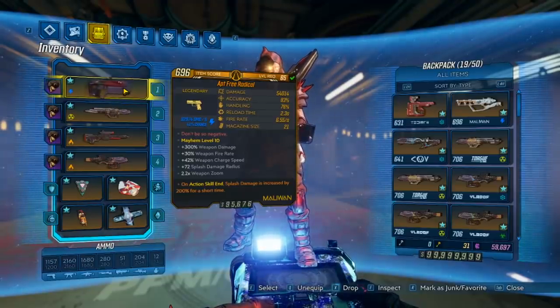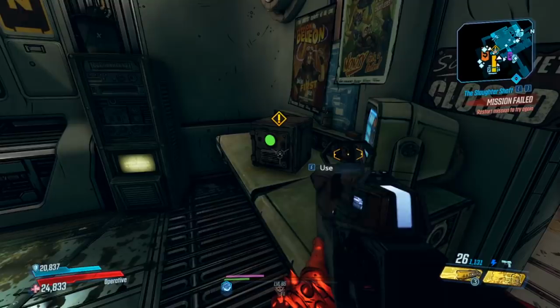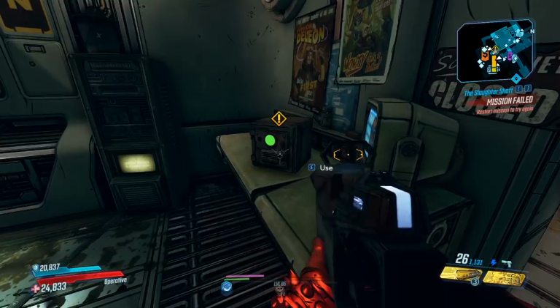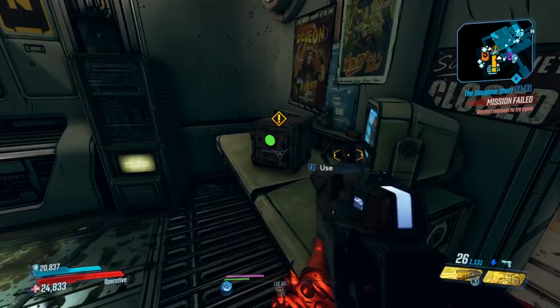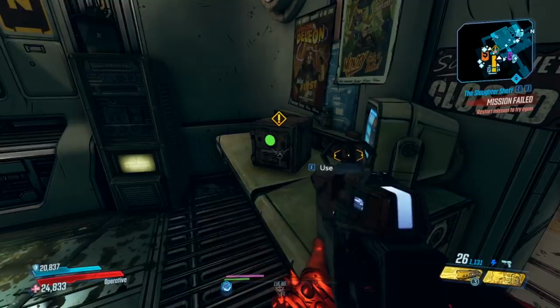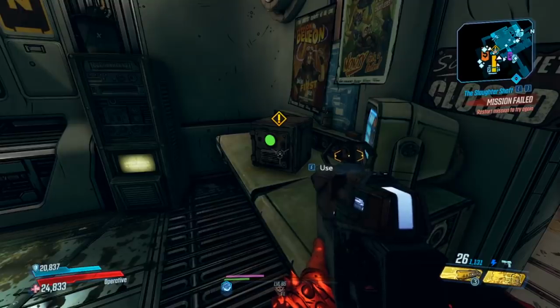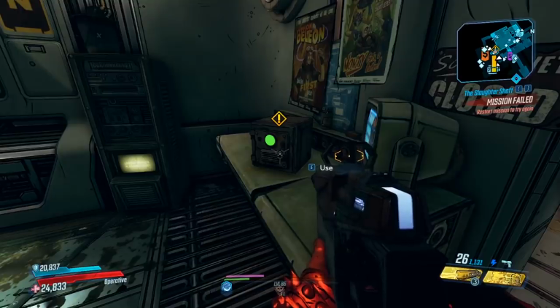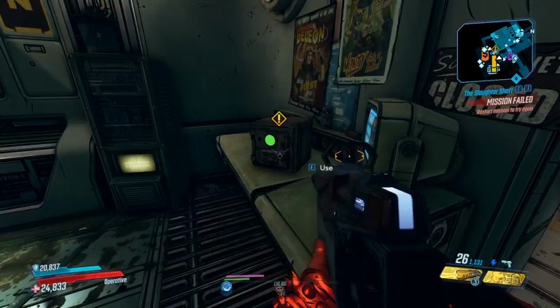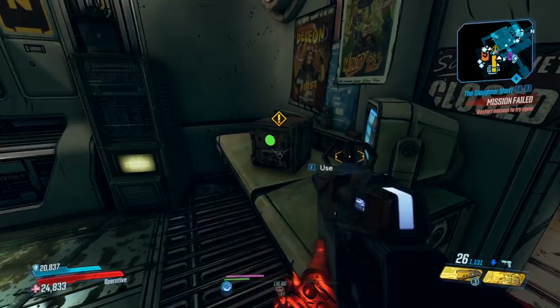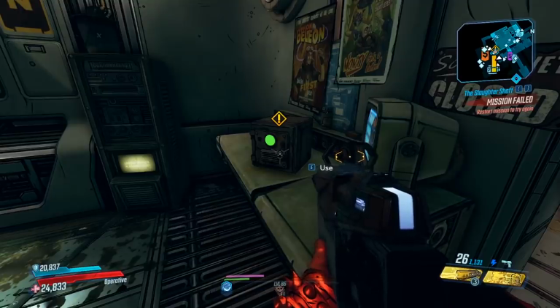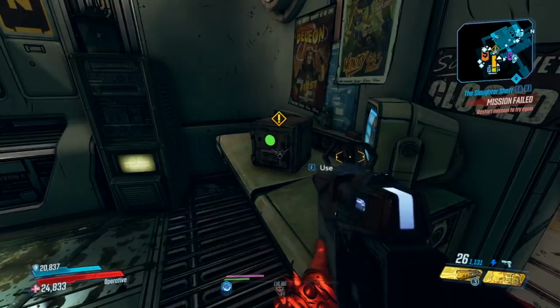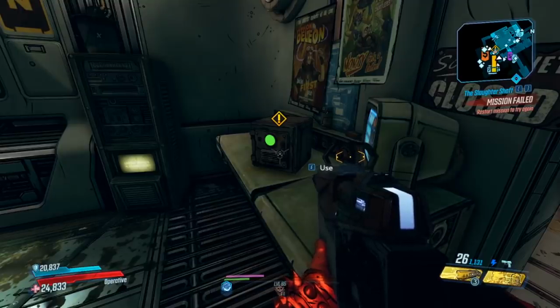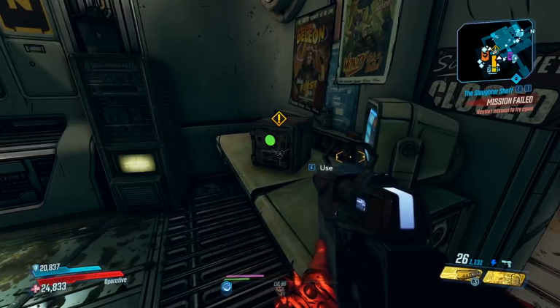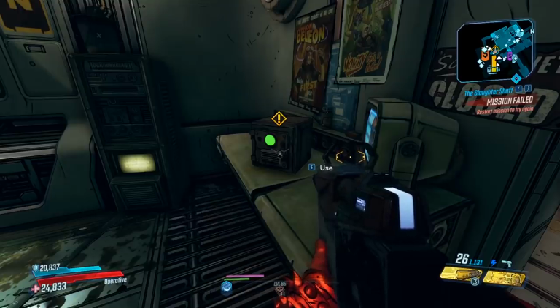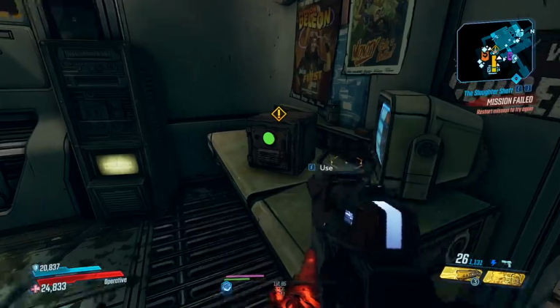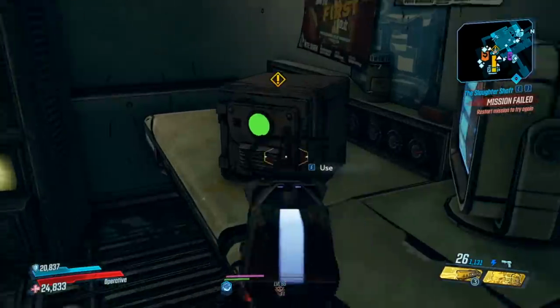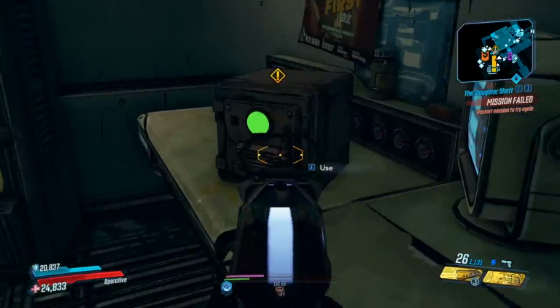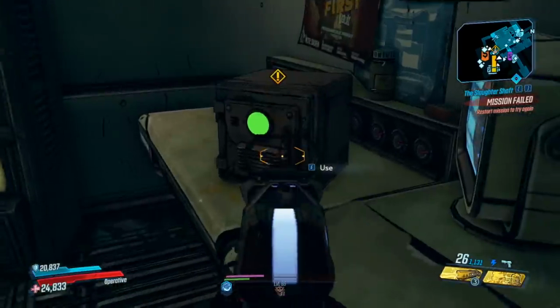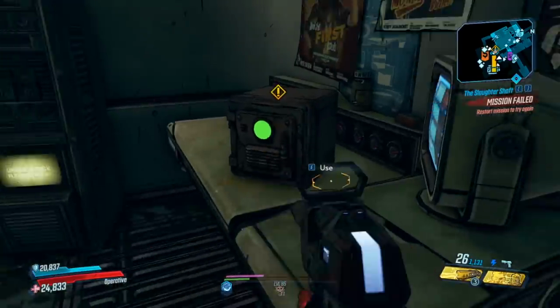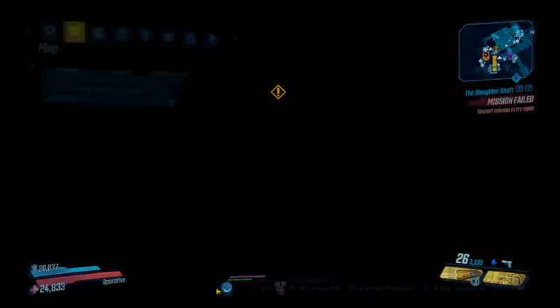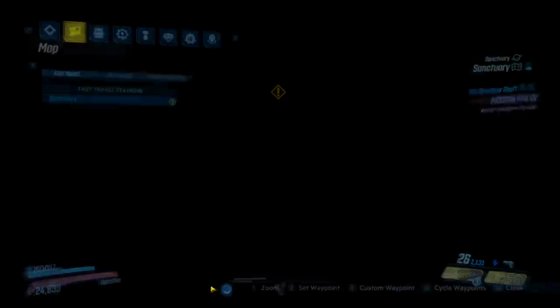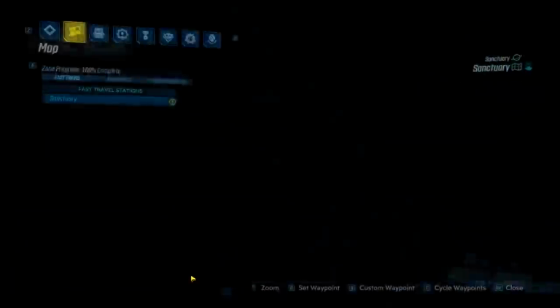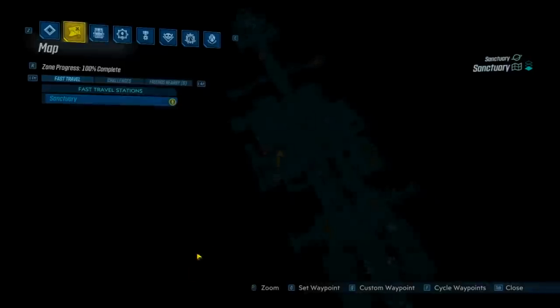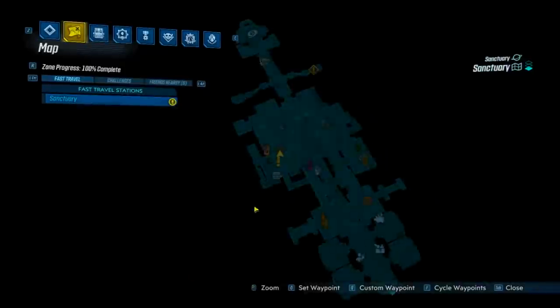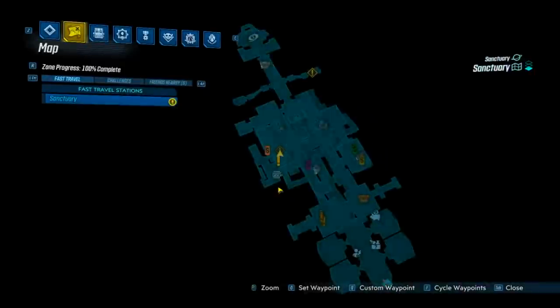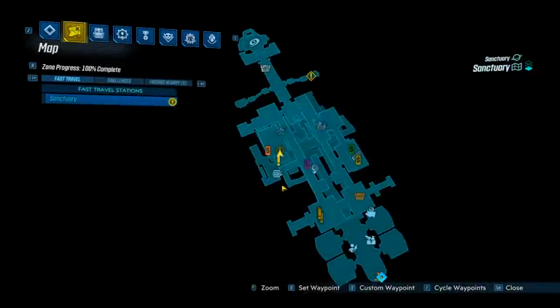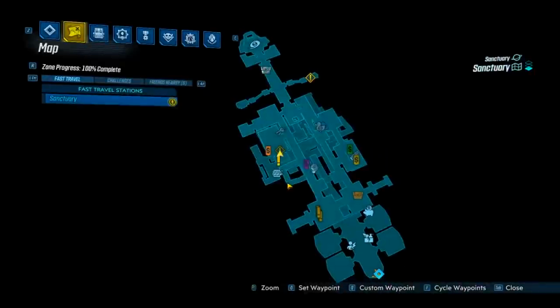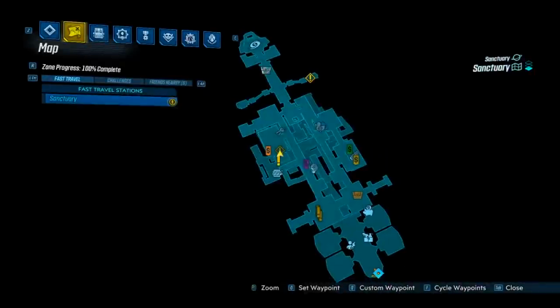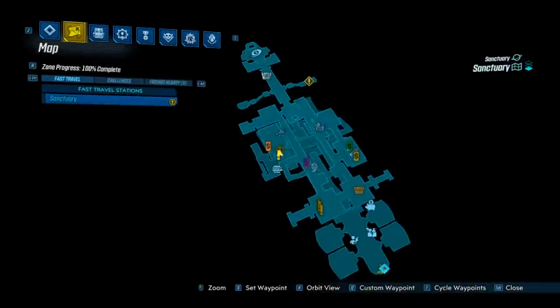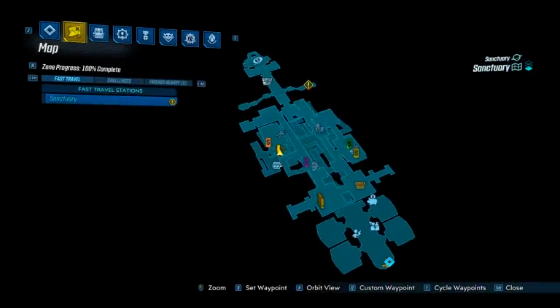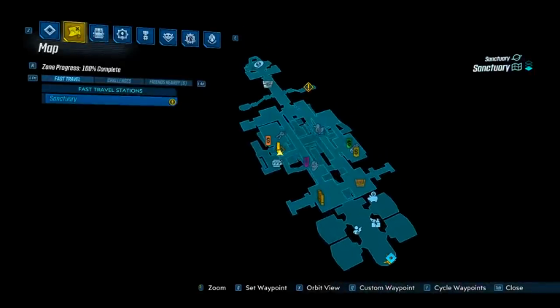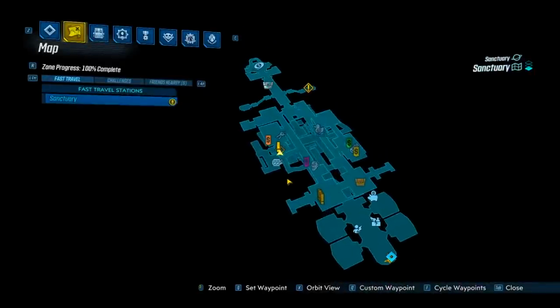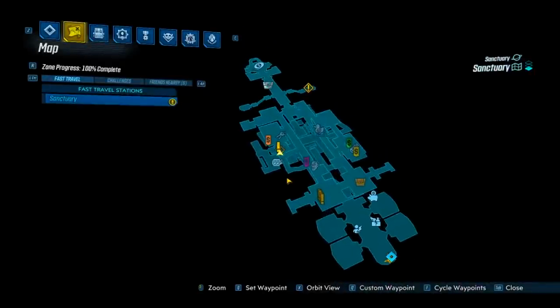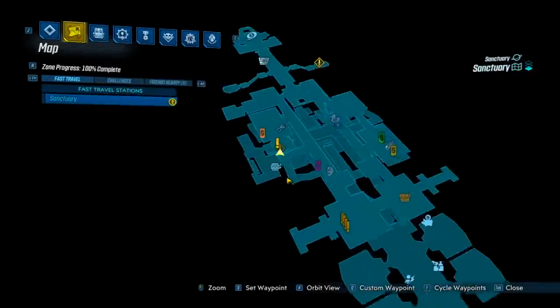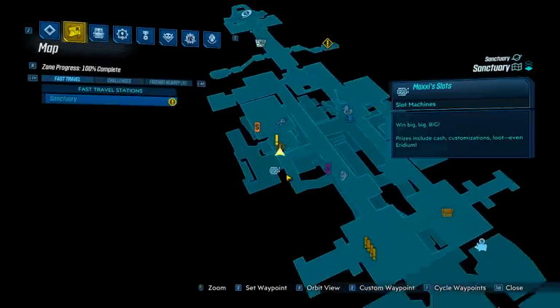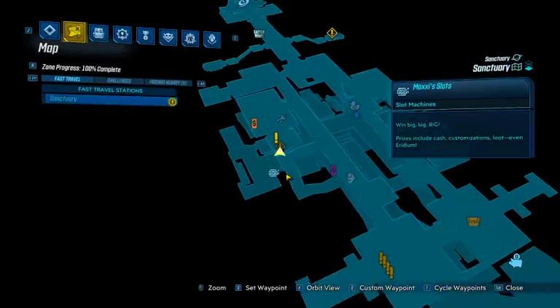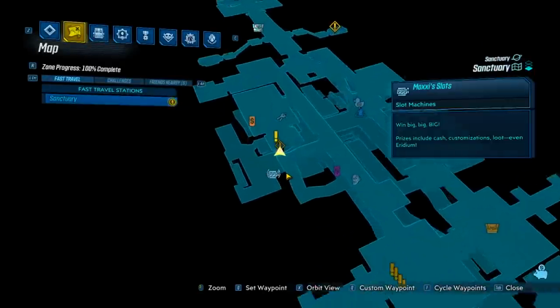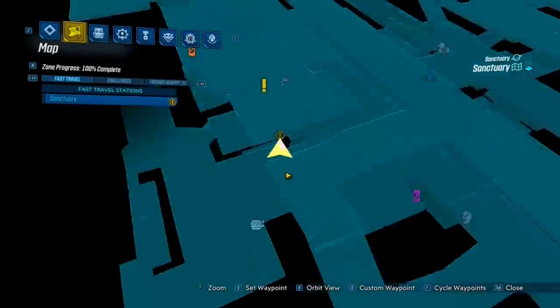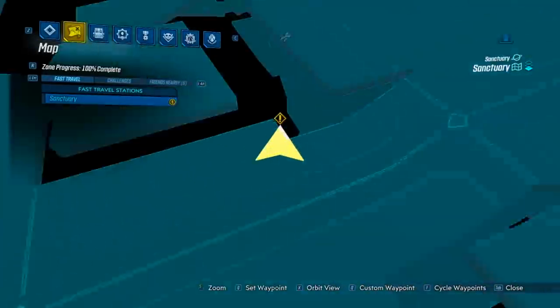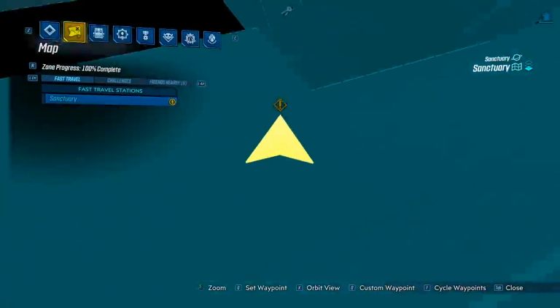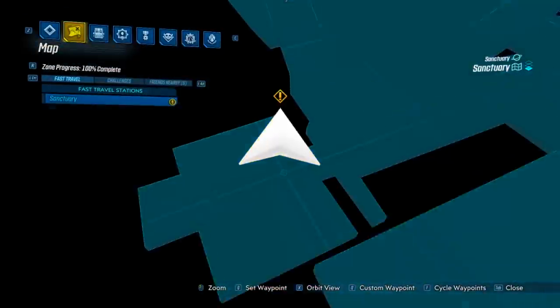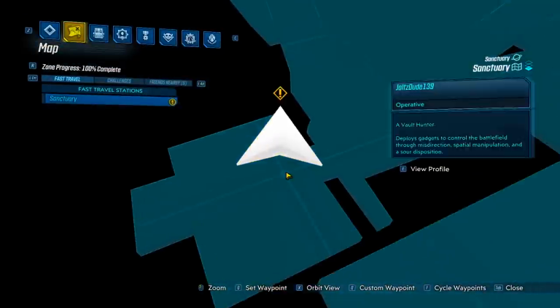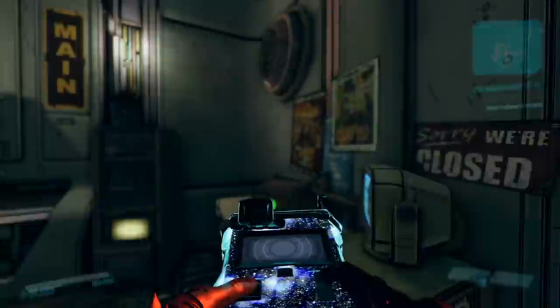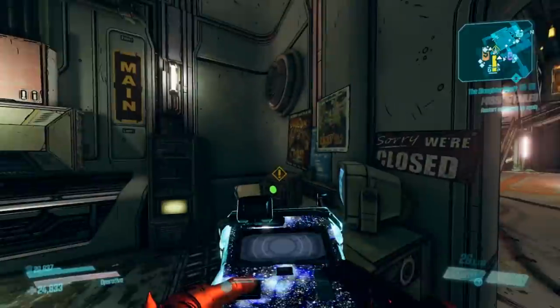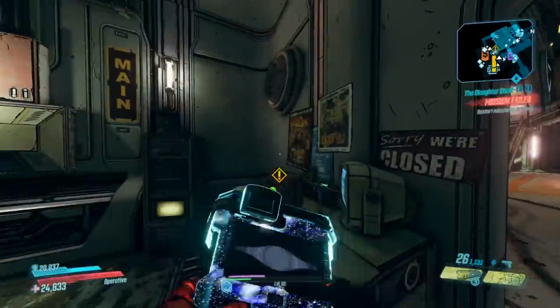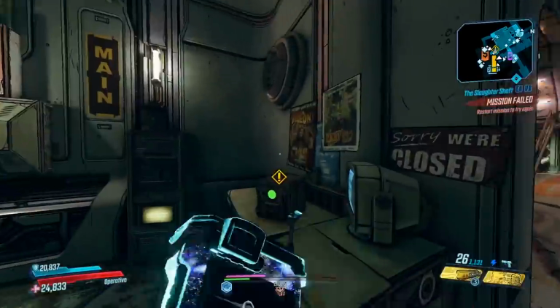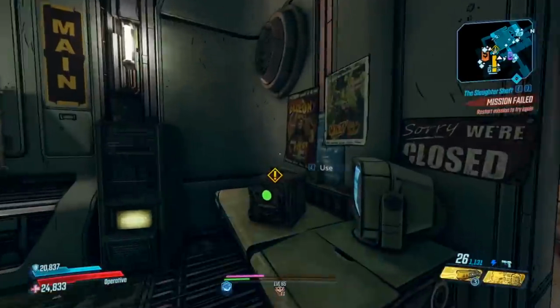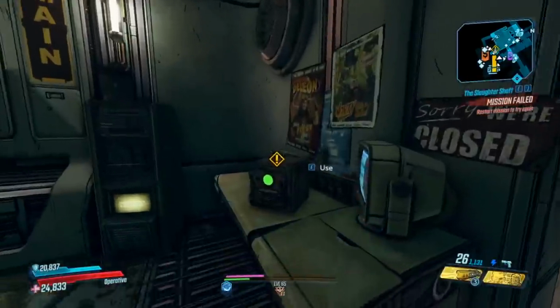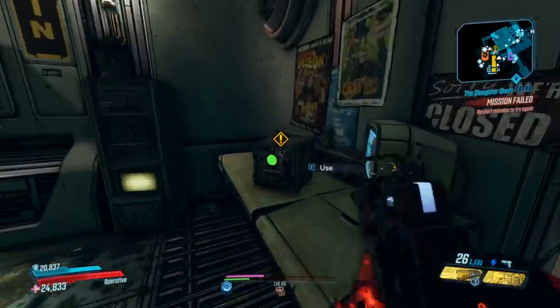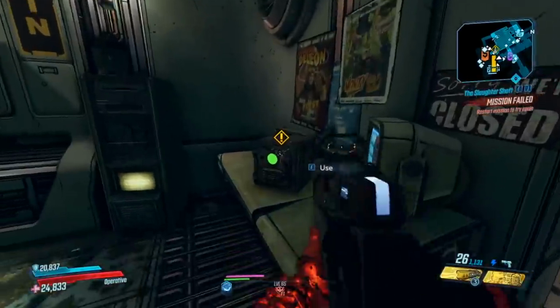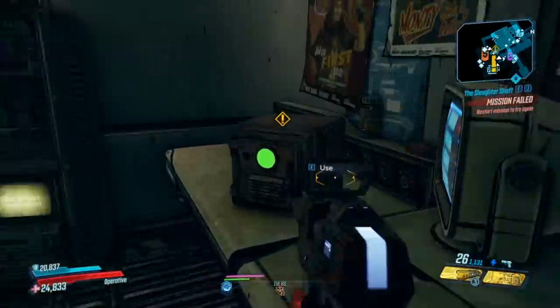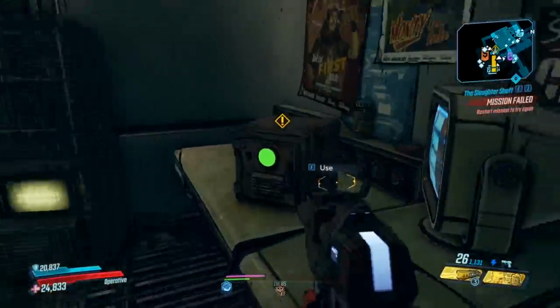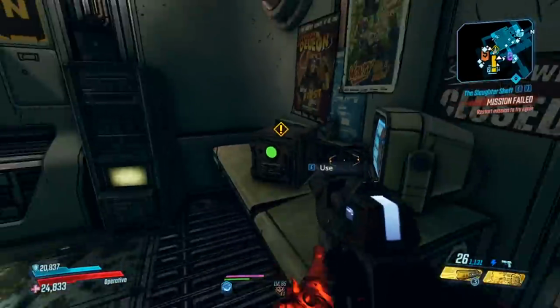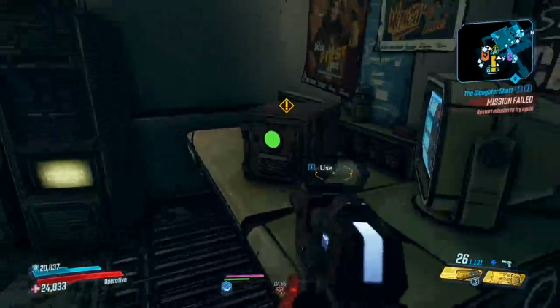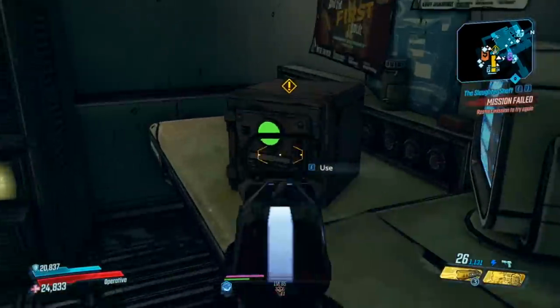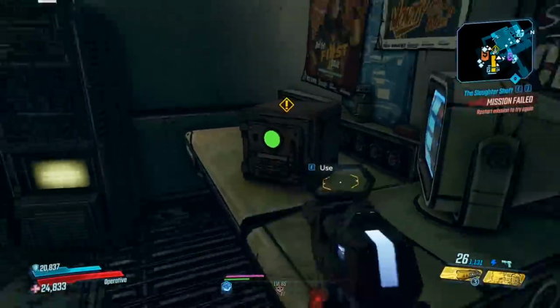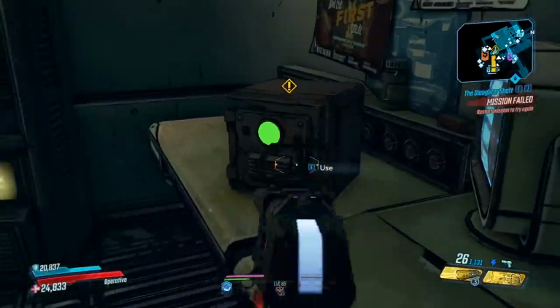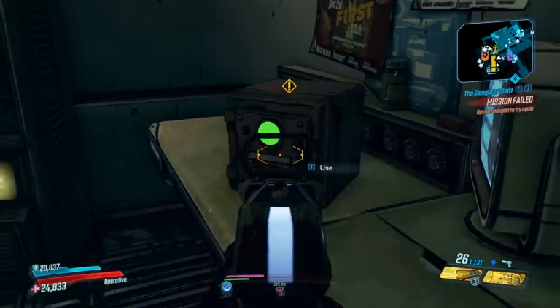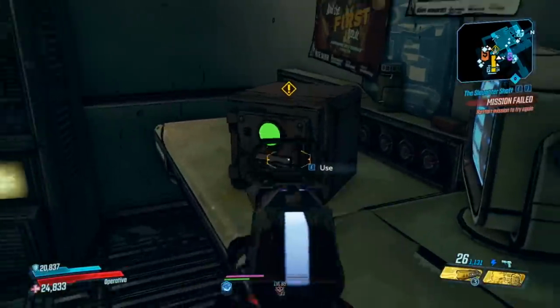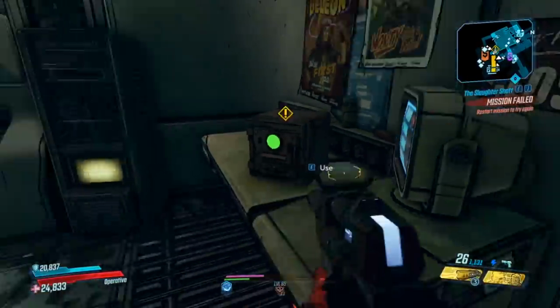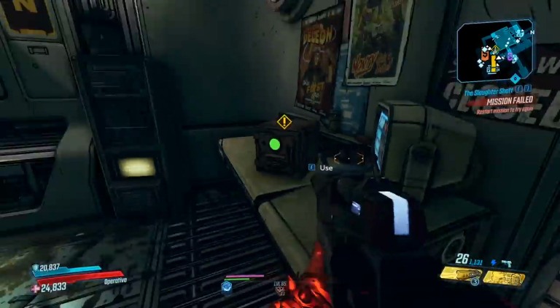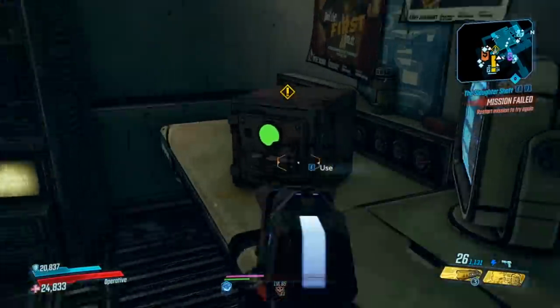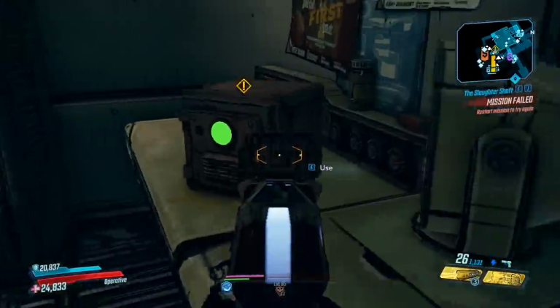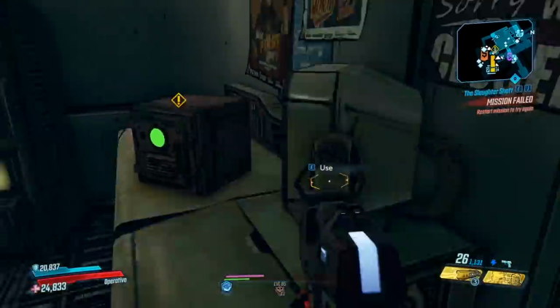If you do want to farm Hemovorous, you can see here on the minimap — you can find the mission over at Clophtrap's Closet, and you will have to pay 500 Iridium each farm.